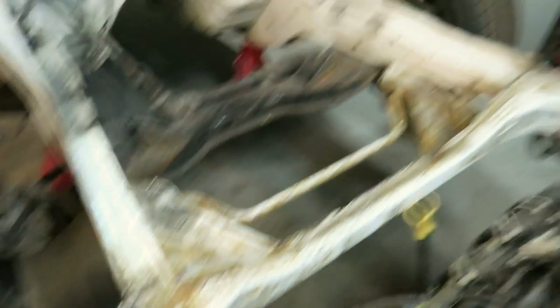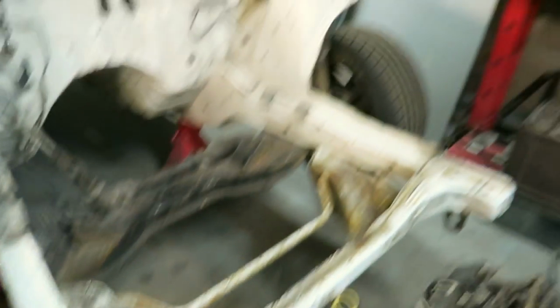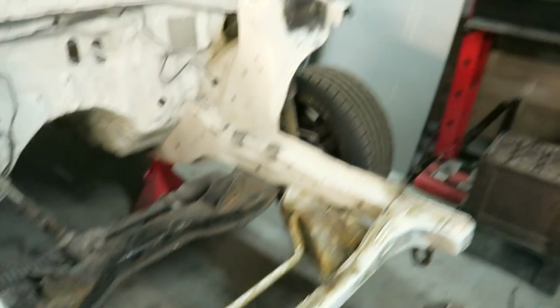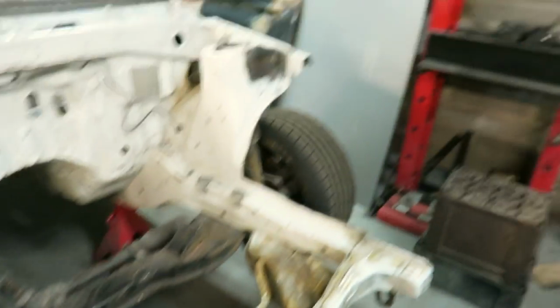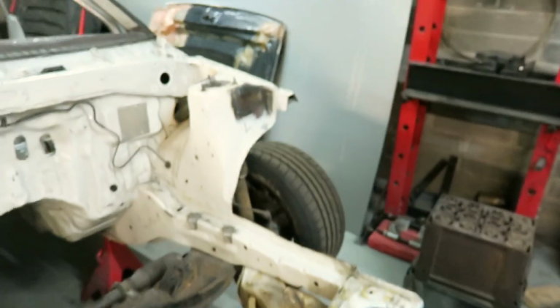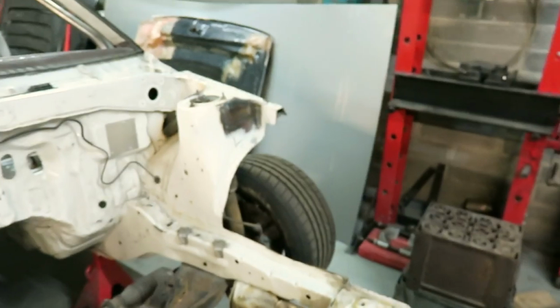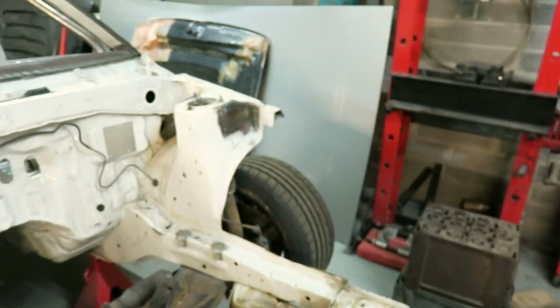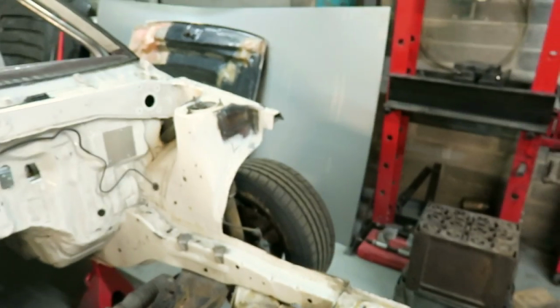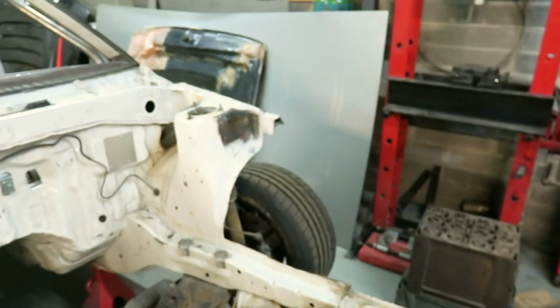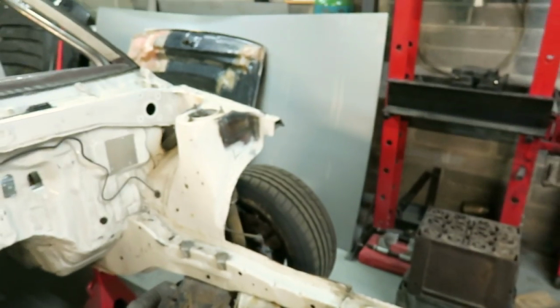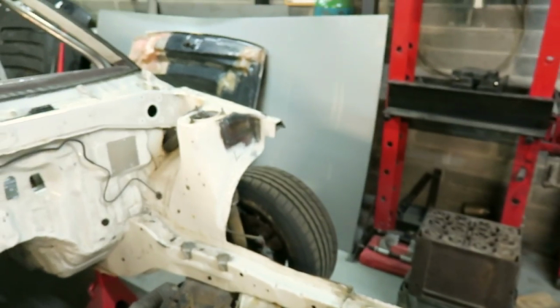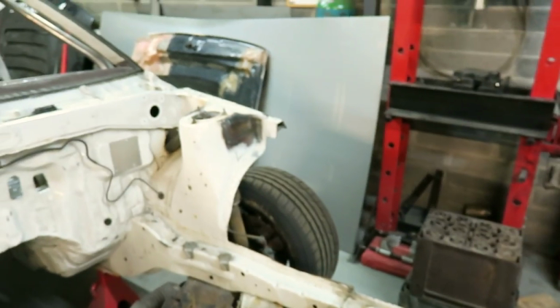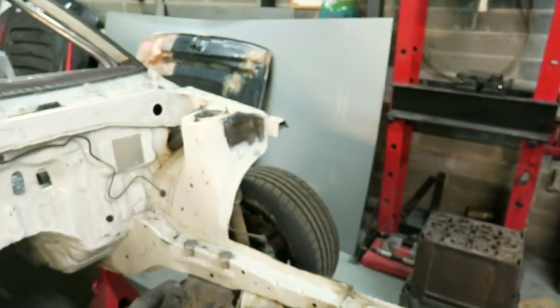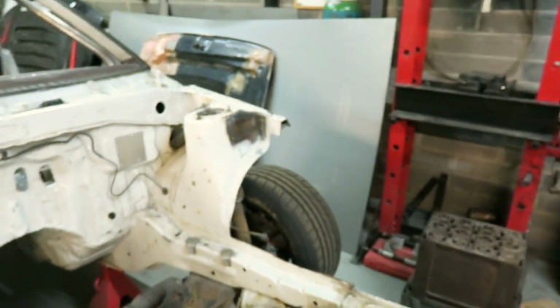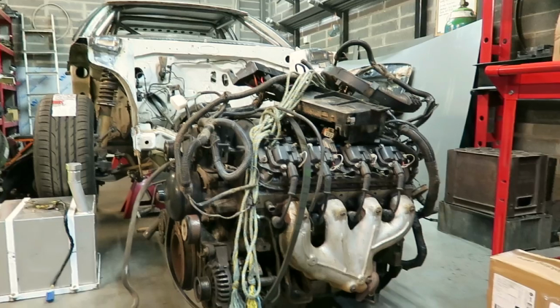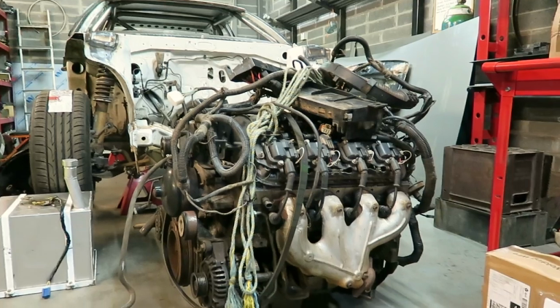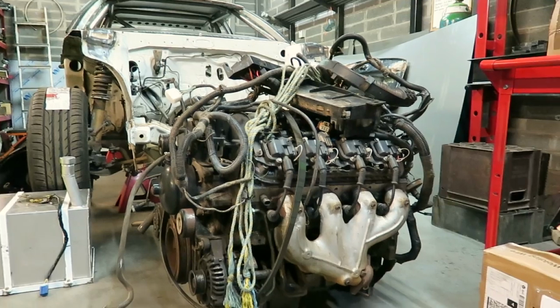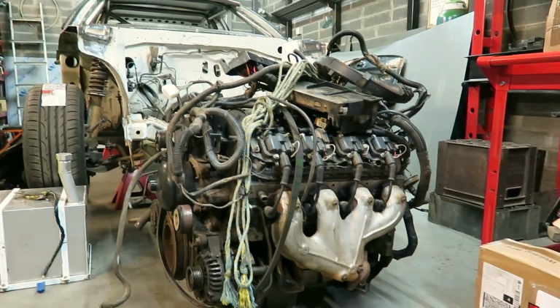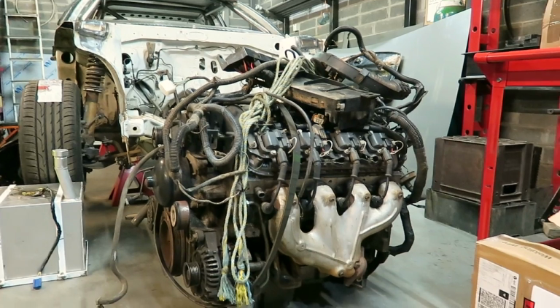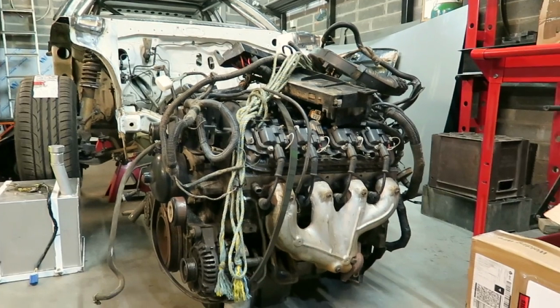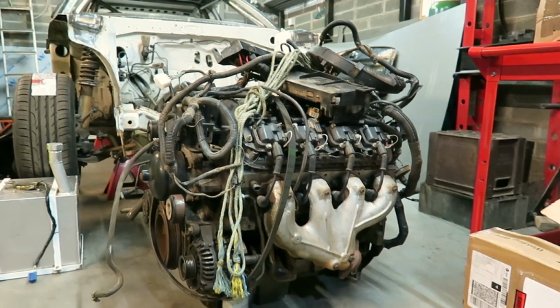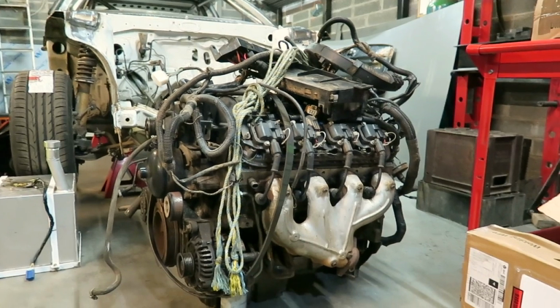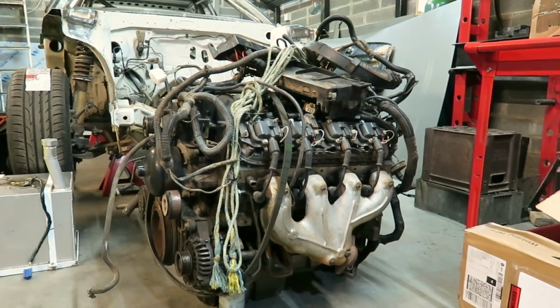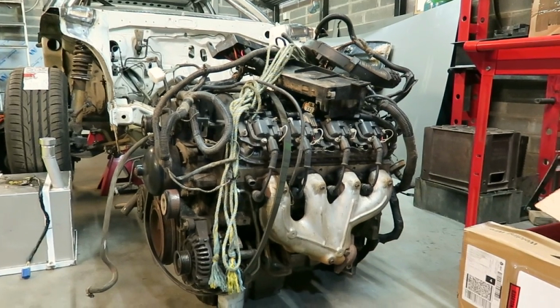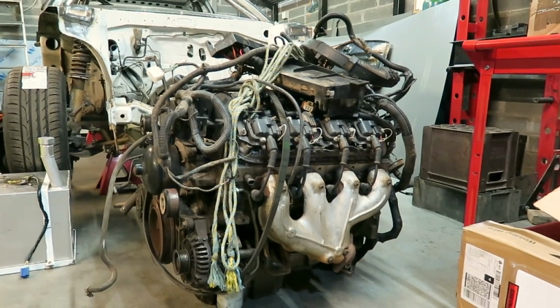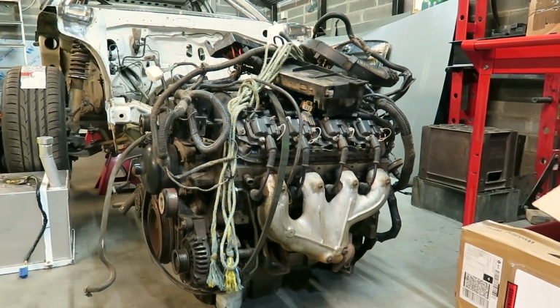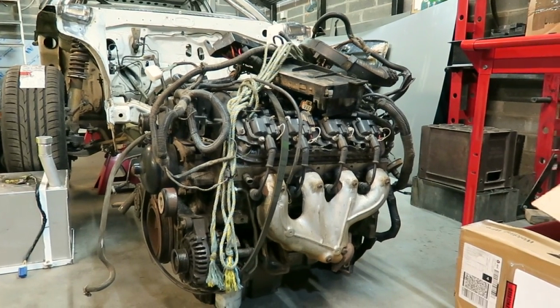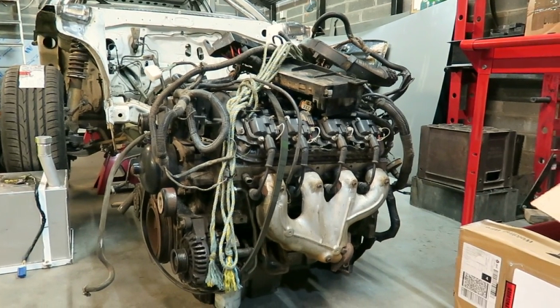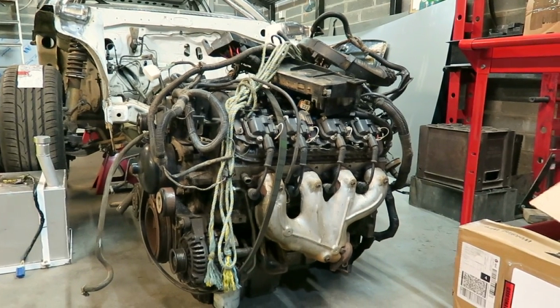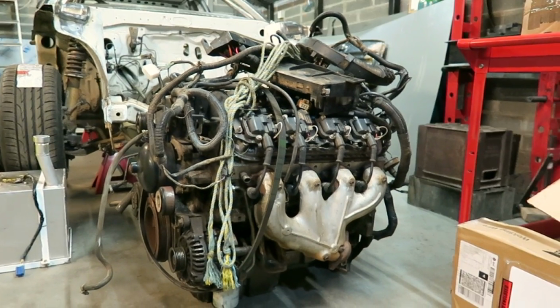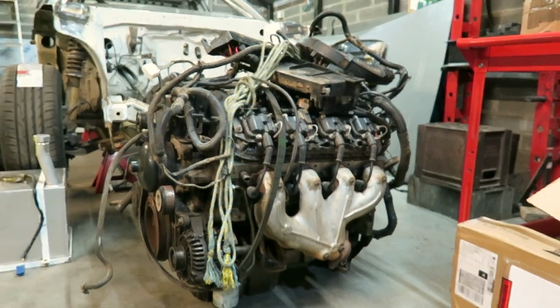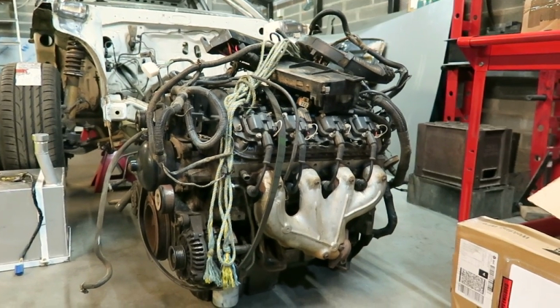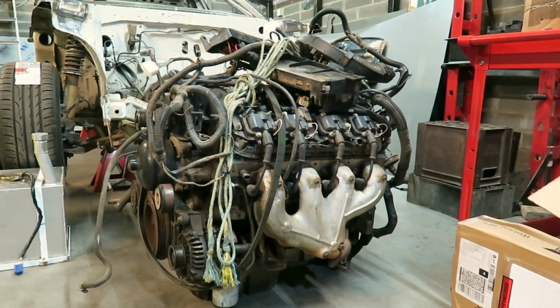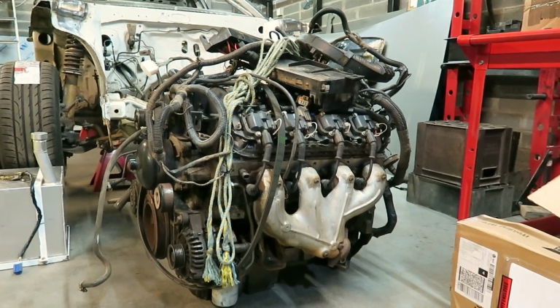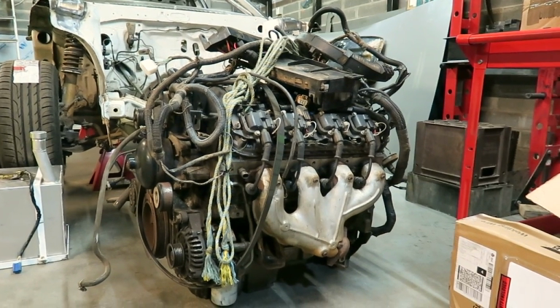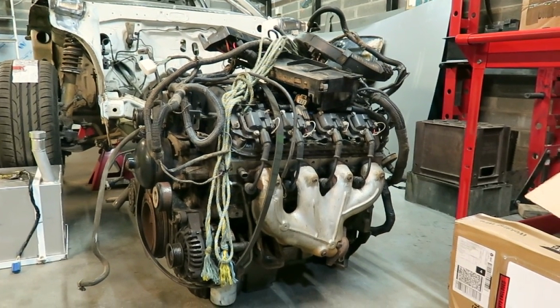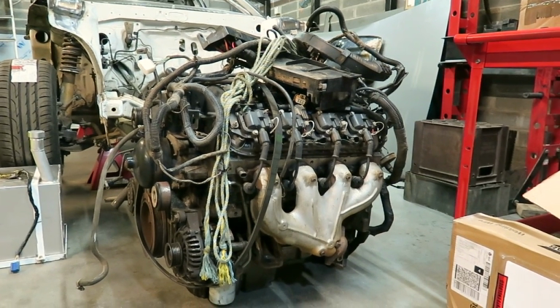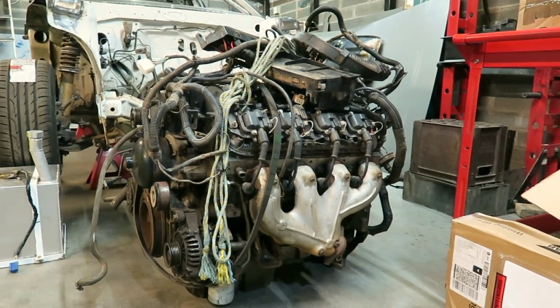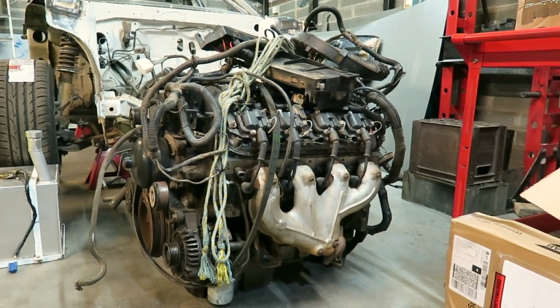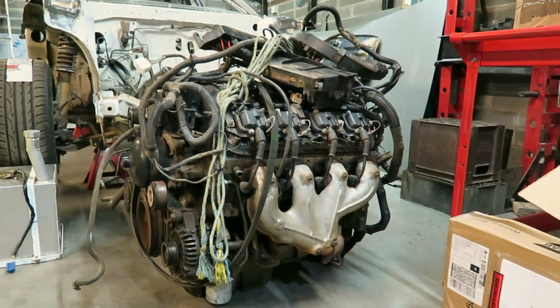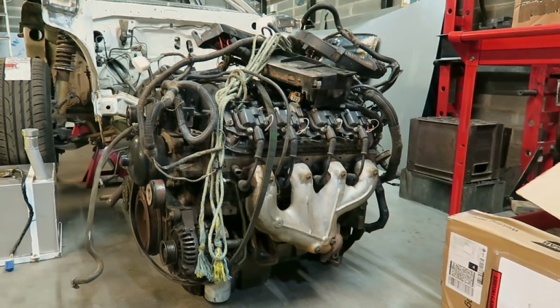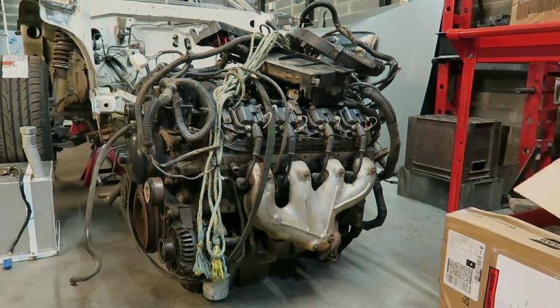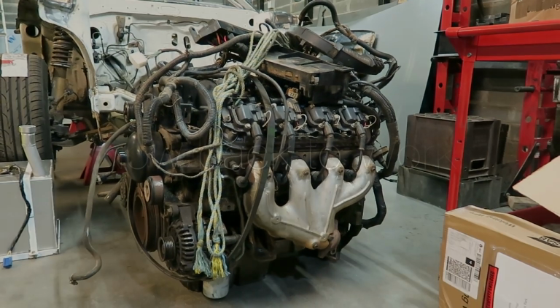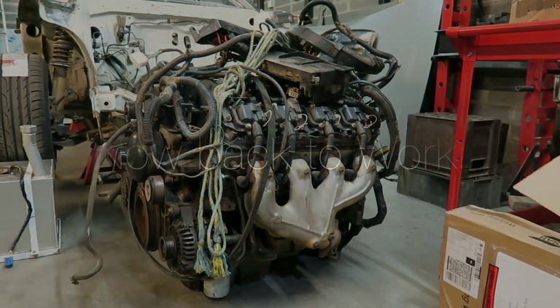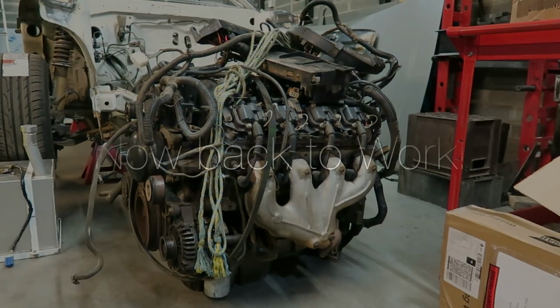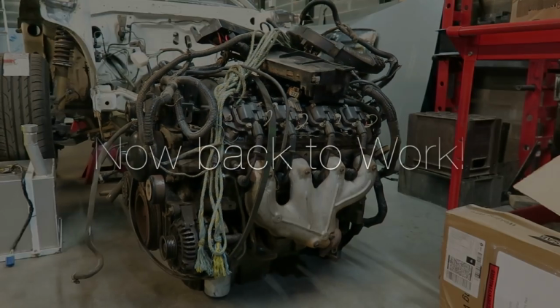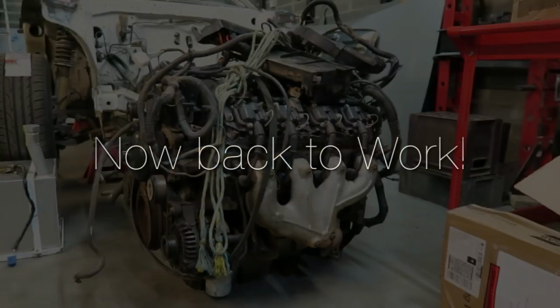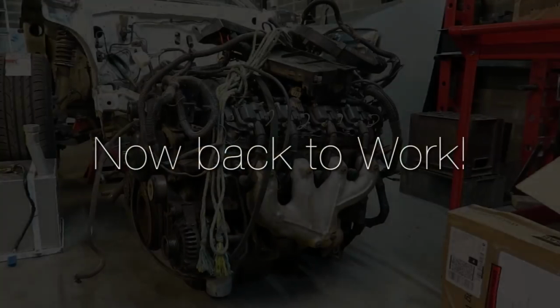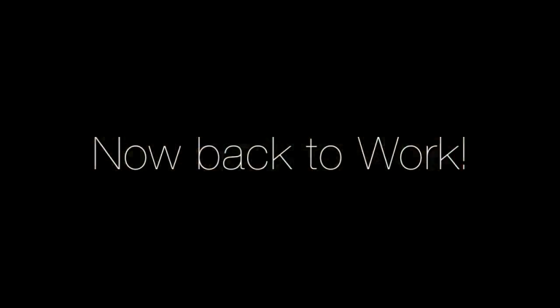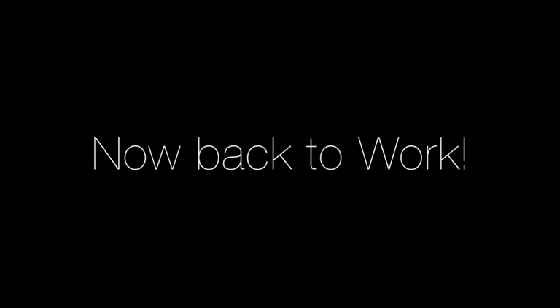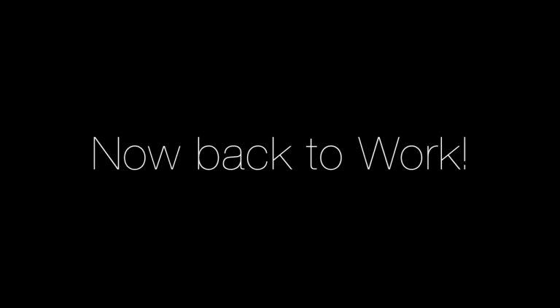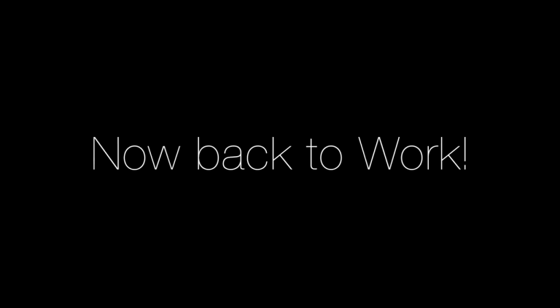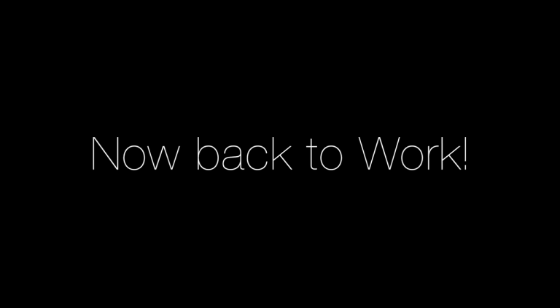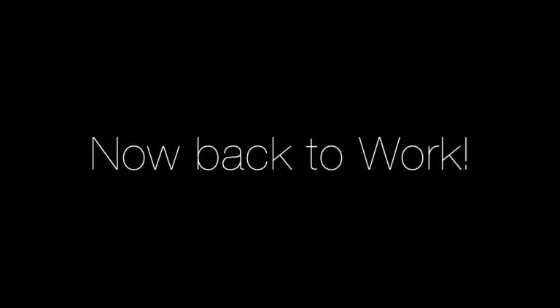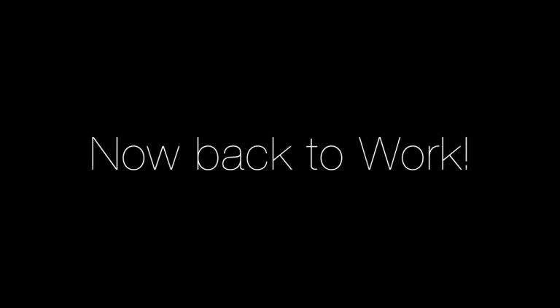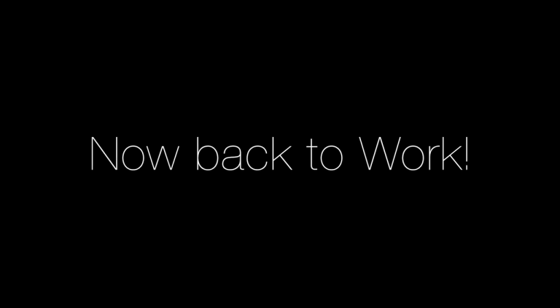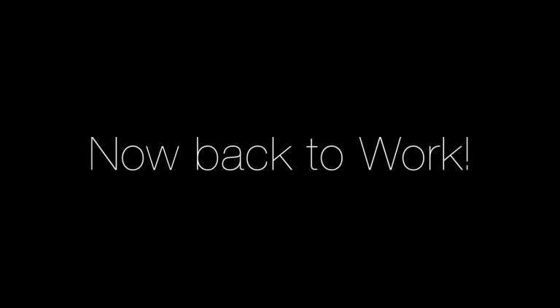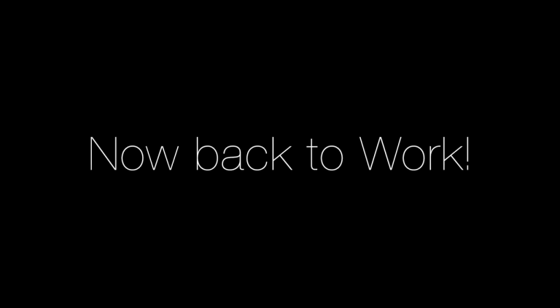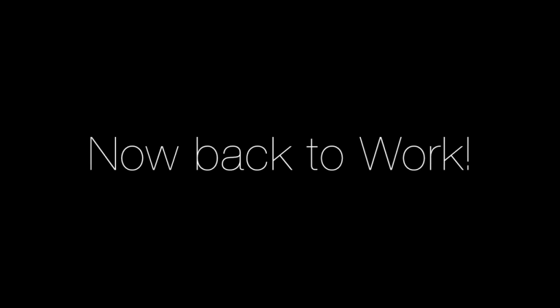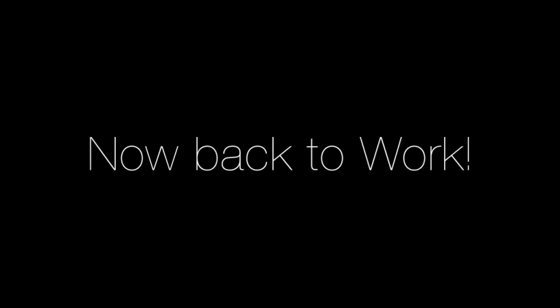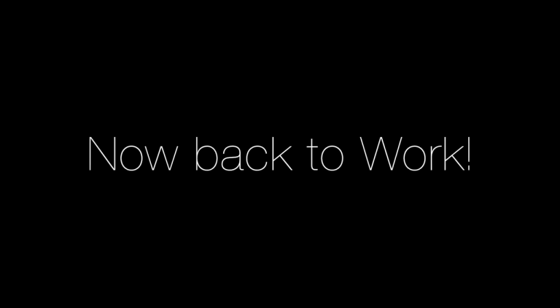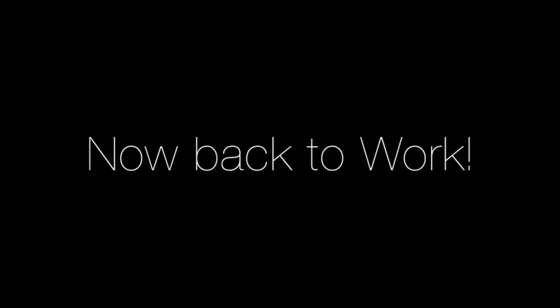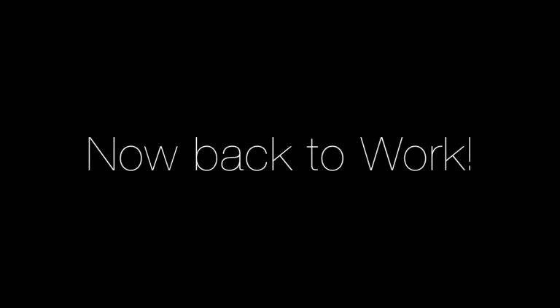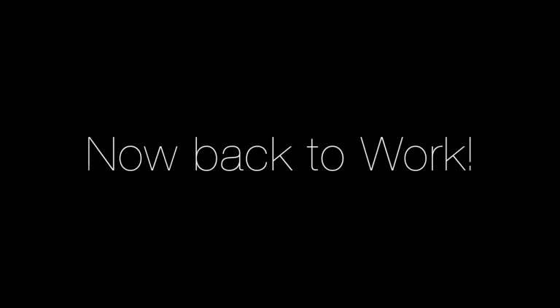Same on the passenger side. This is the big V8 LS1 lump which we'll be fitting.